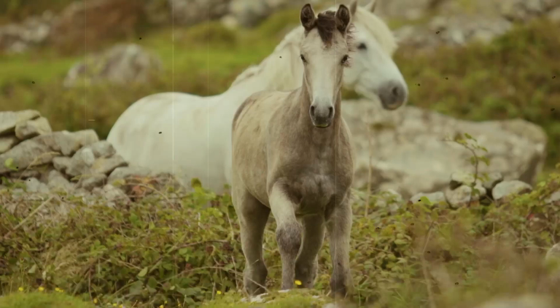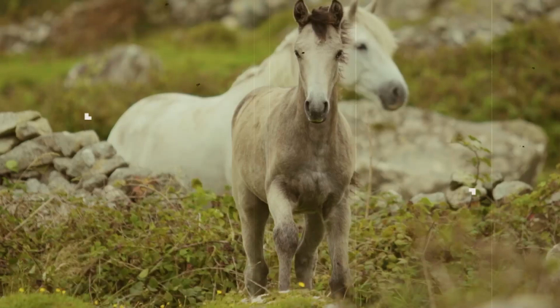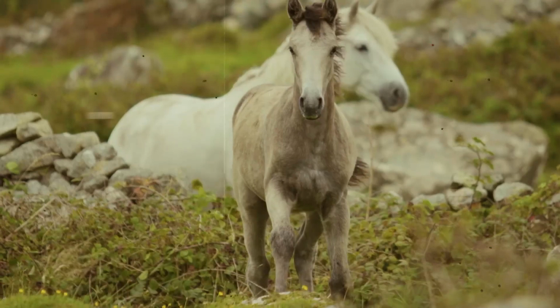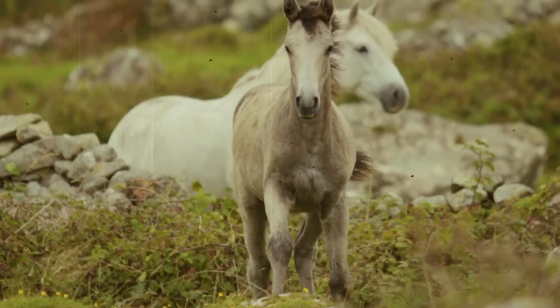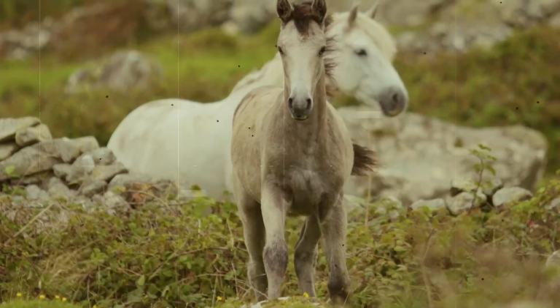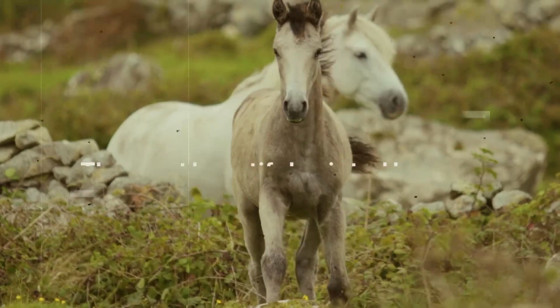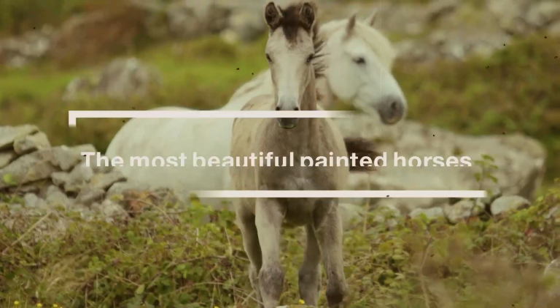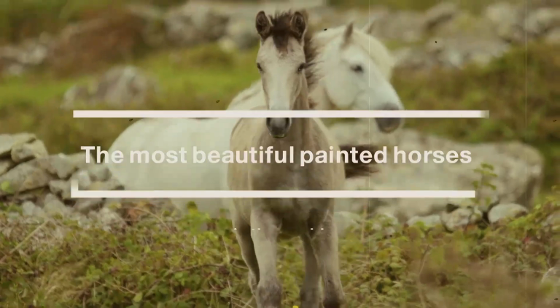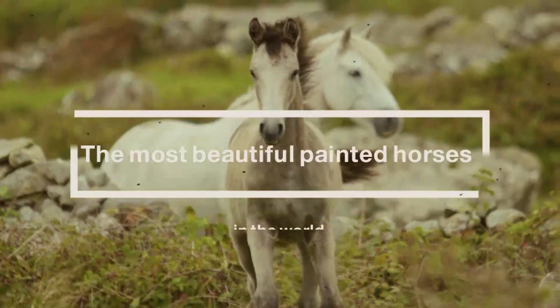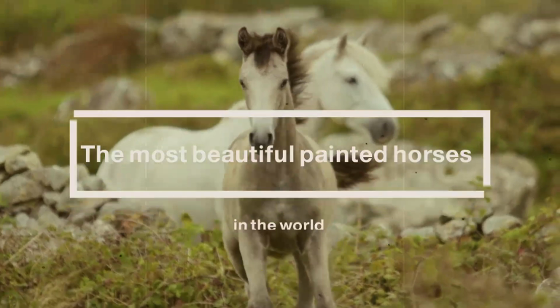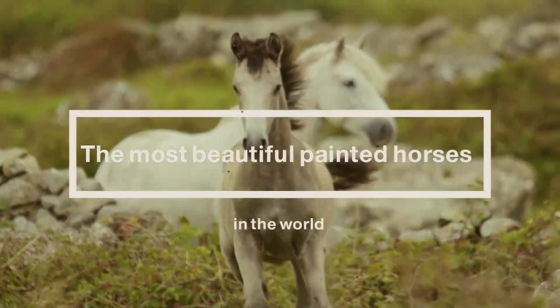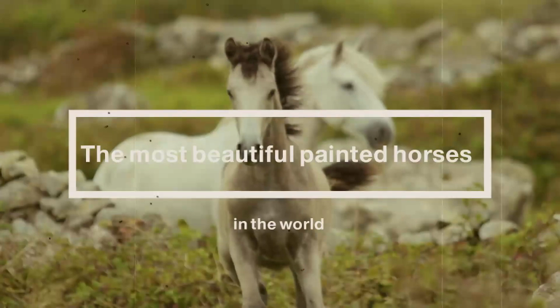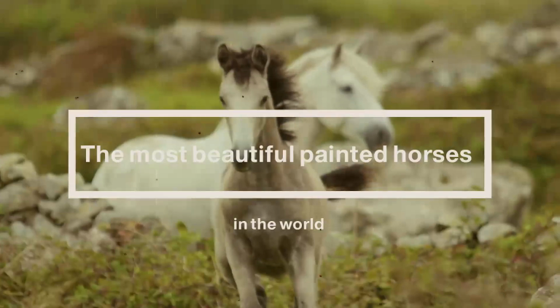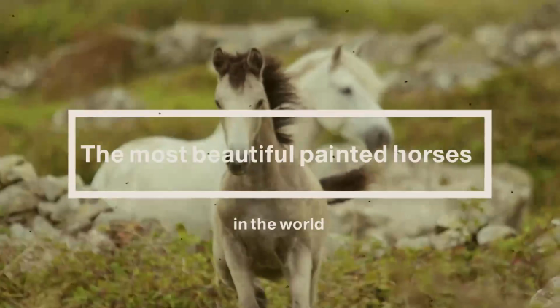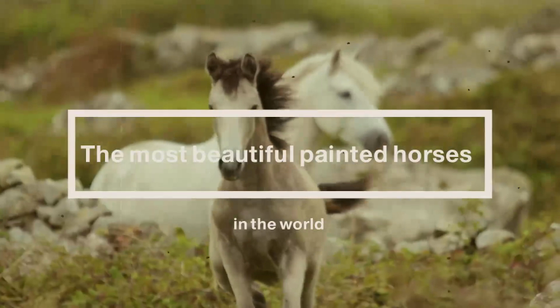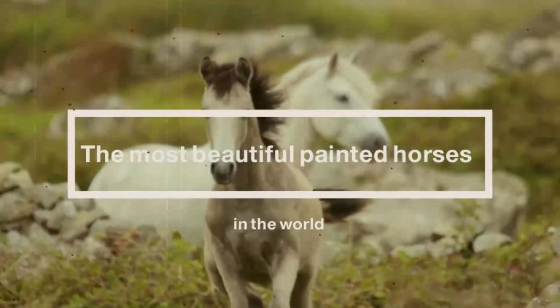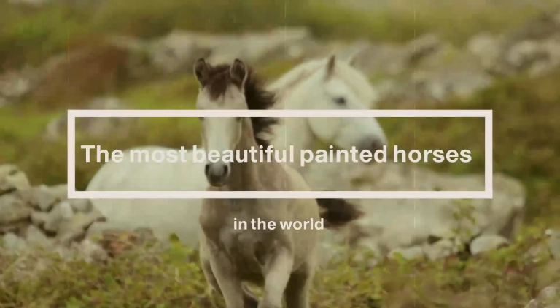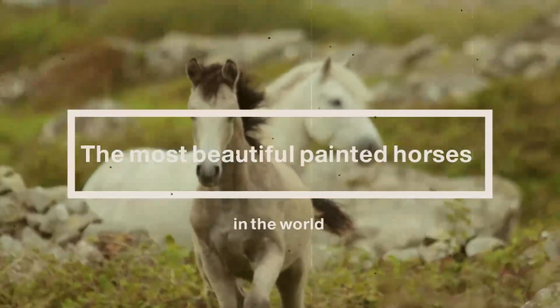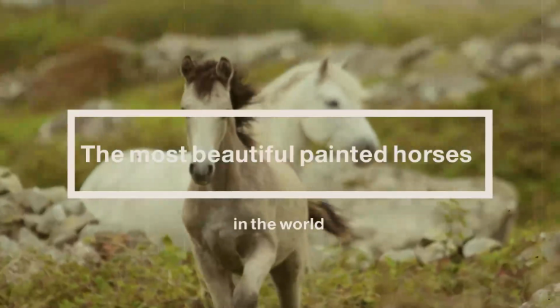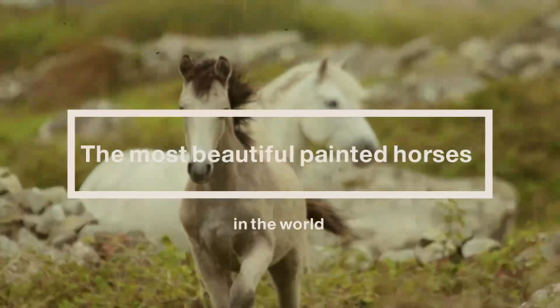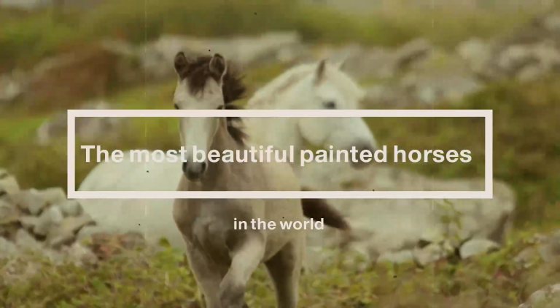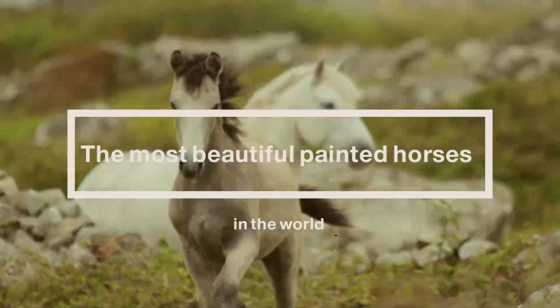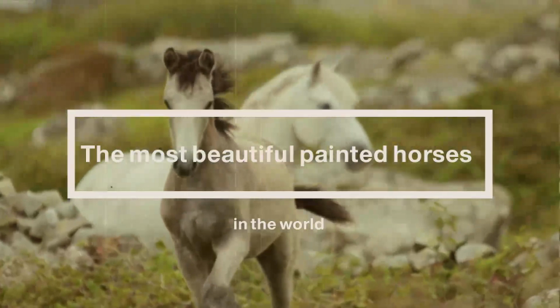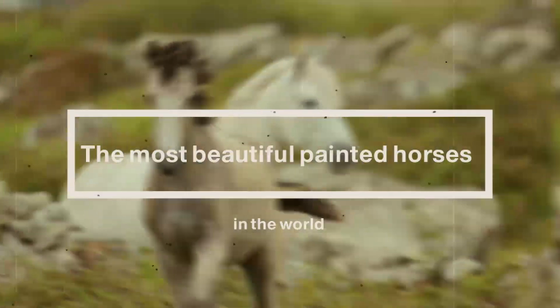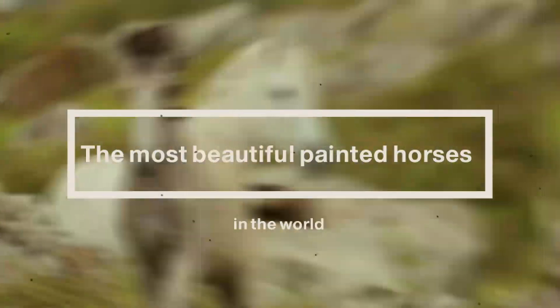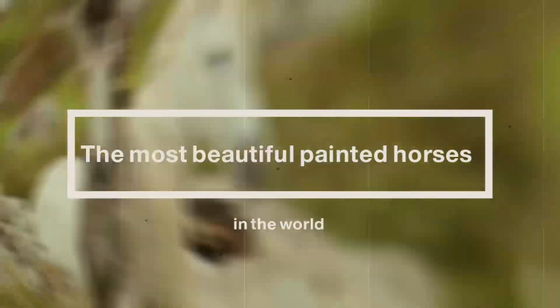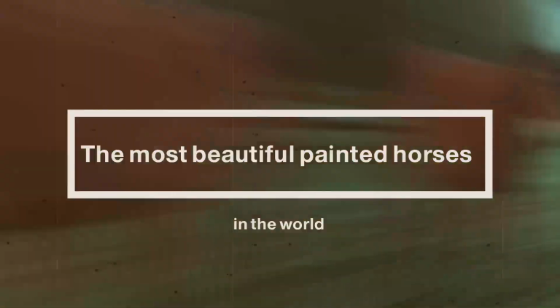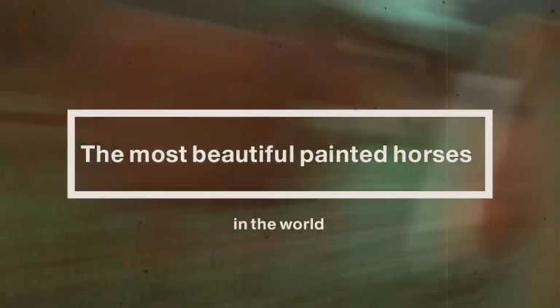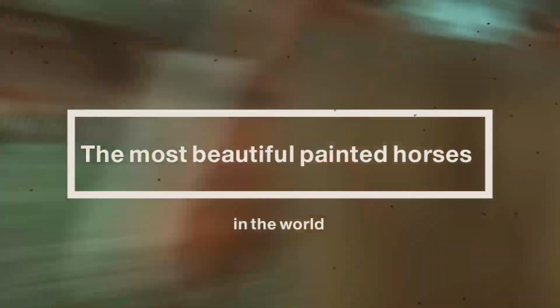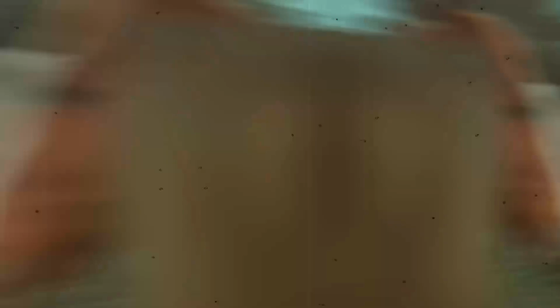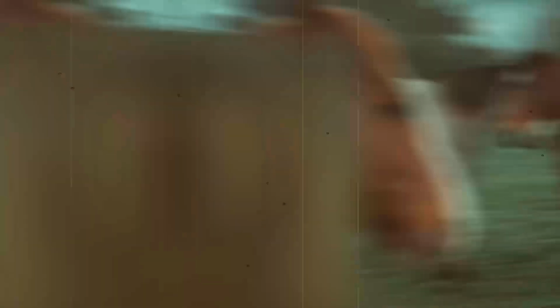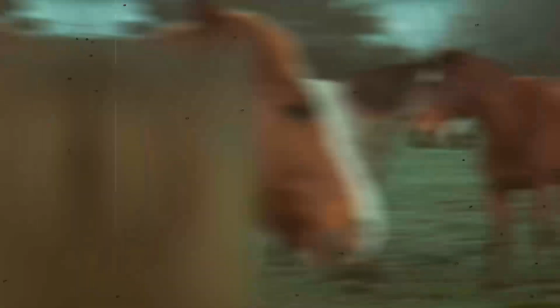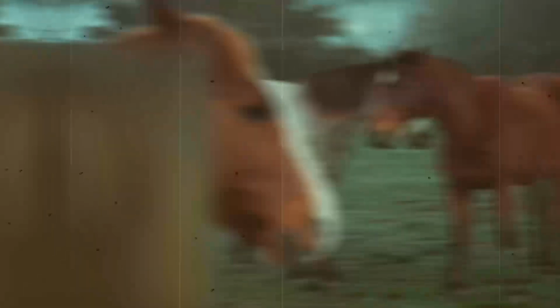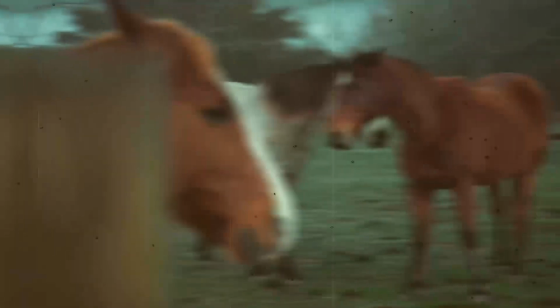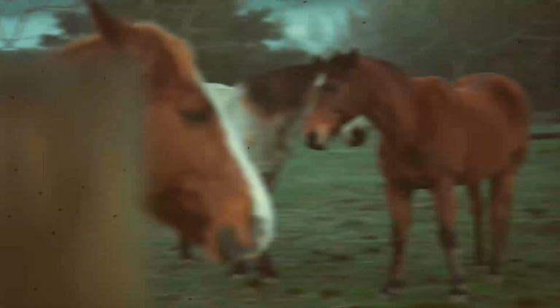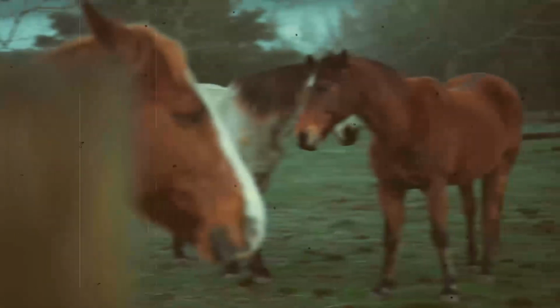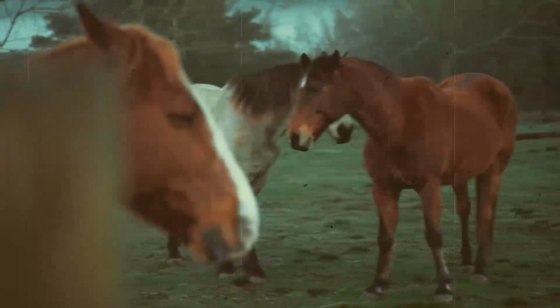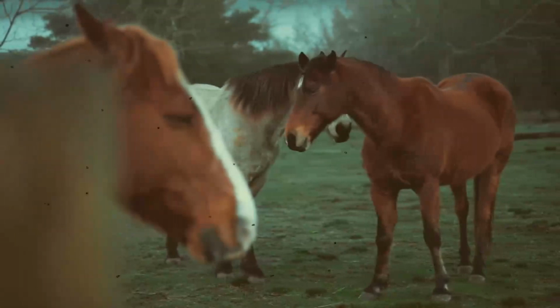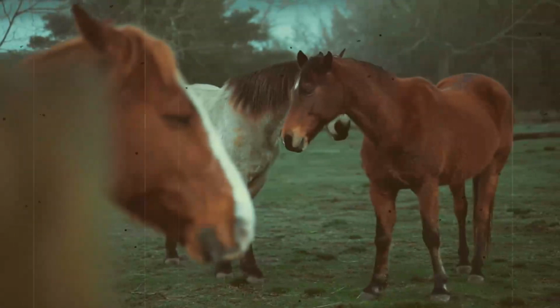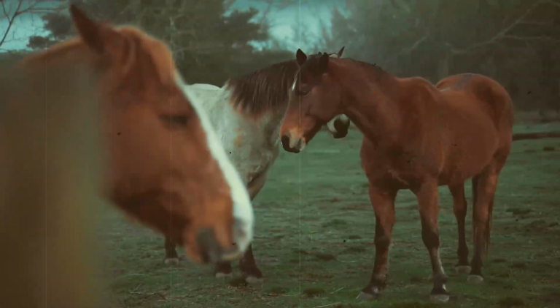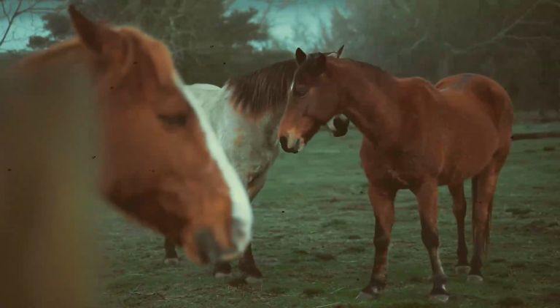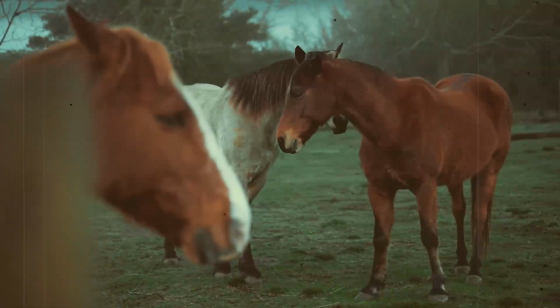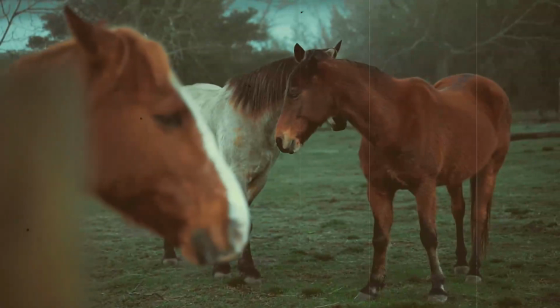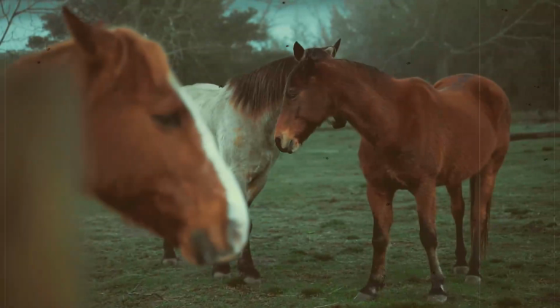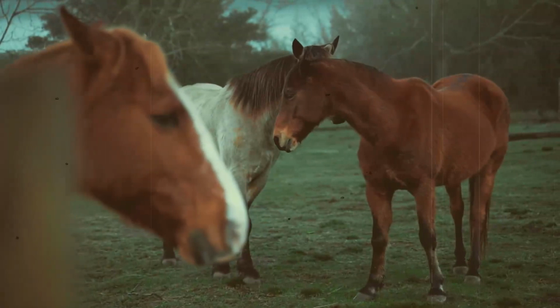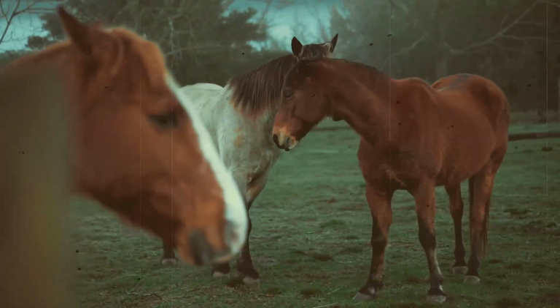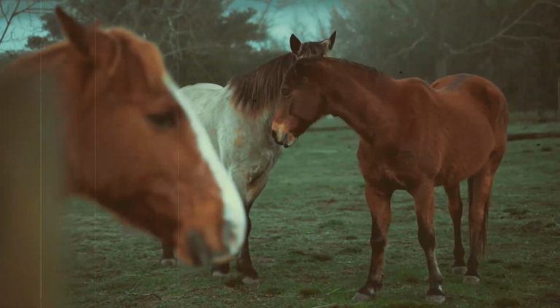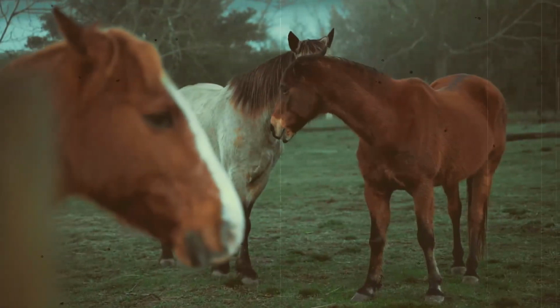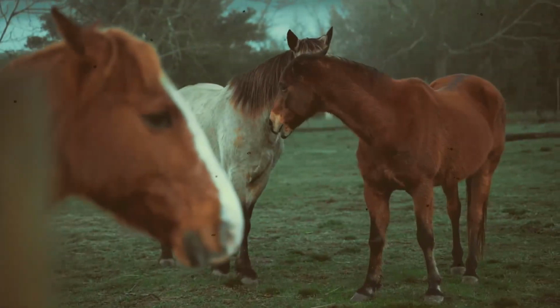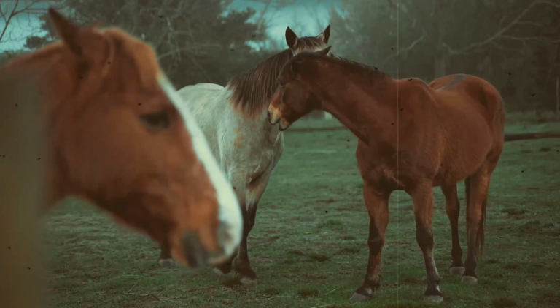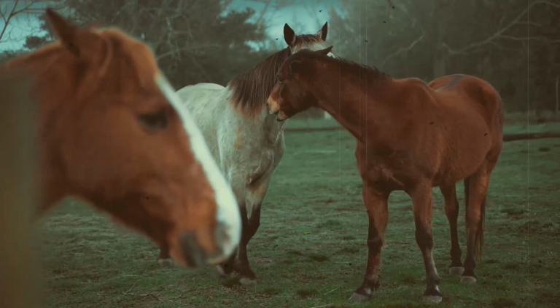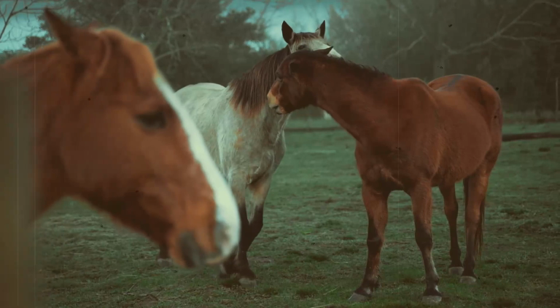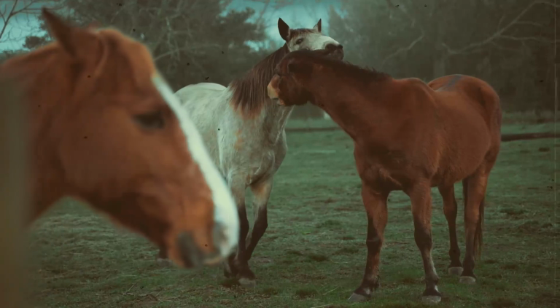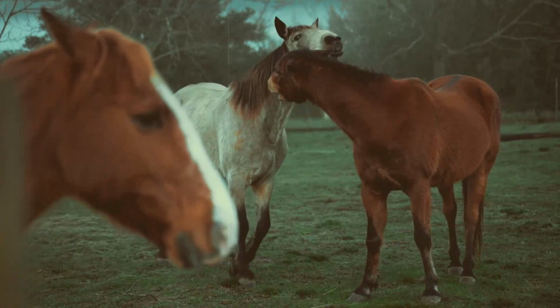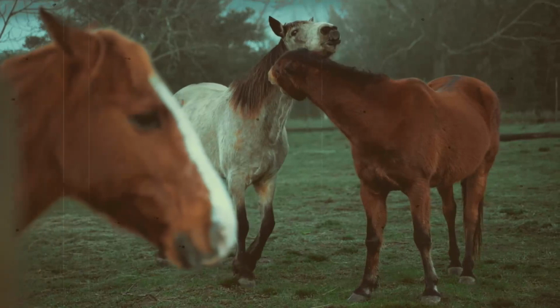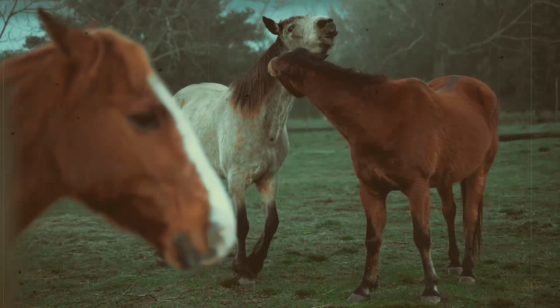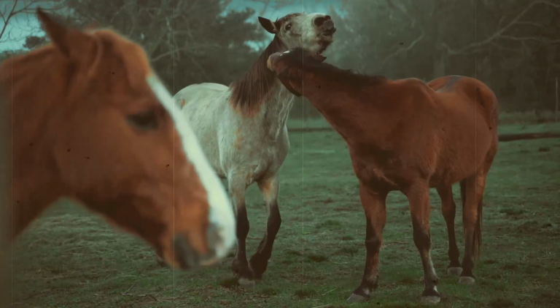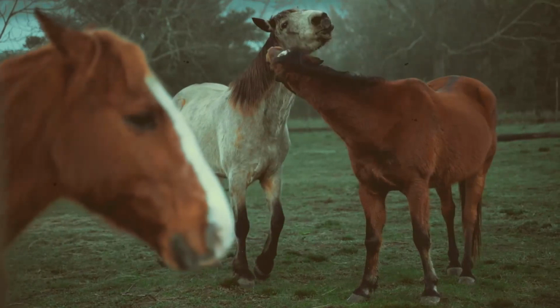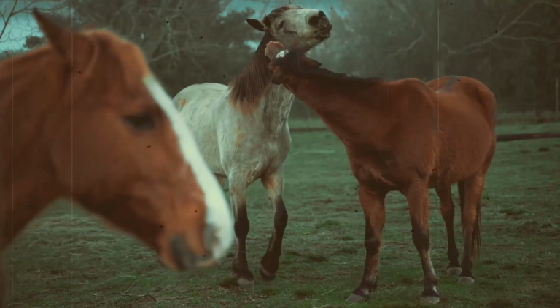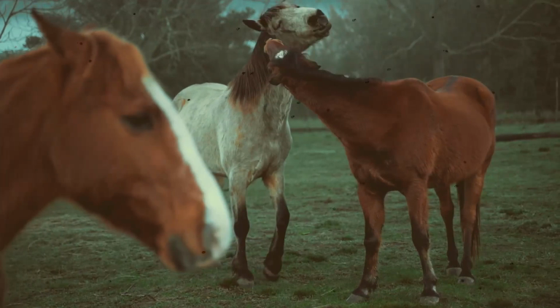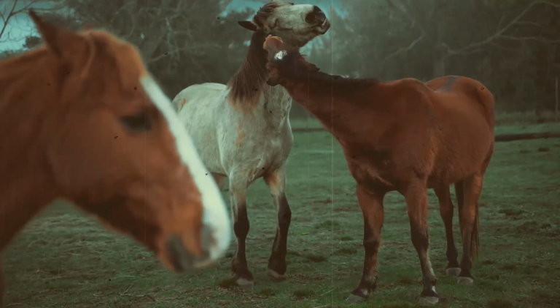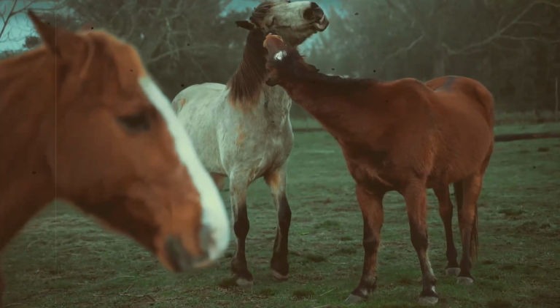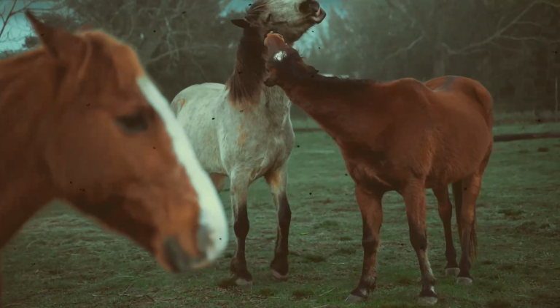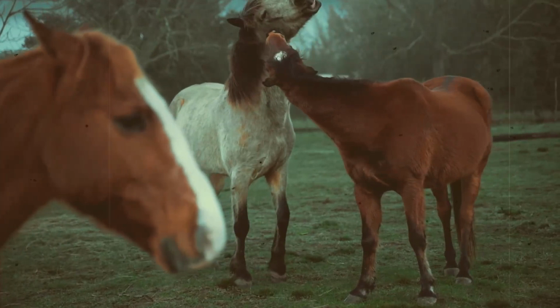The Most Beautiful Painted Horses in the World: American Paint Horse, Thoroughbred Stallions, and Mares.